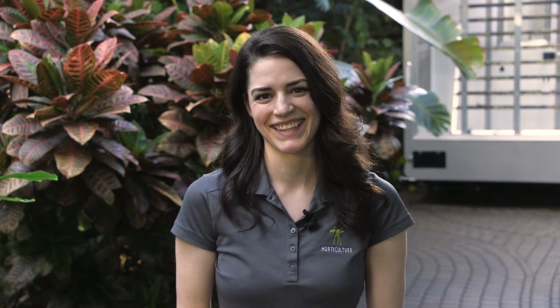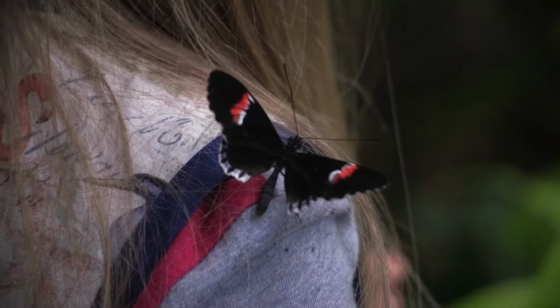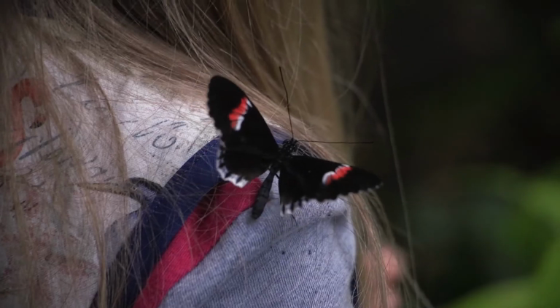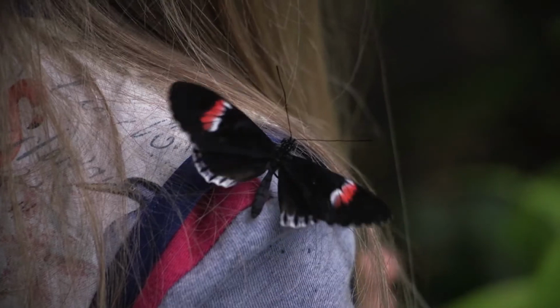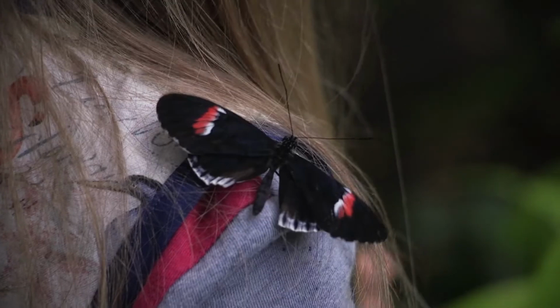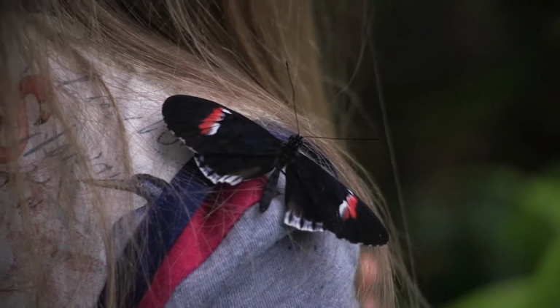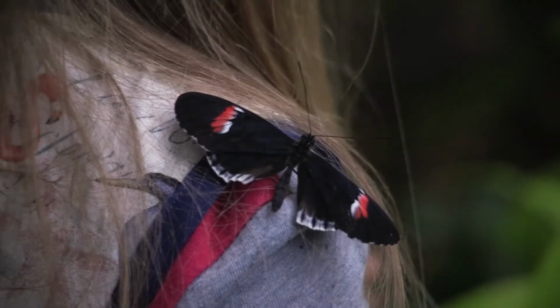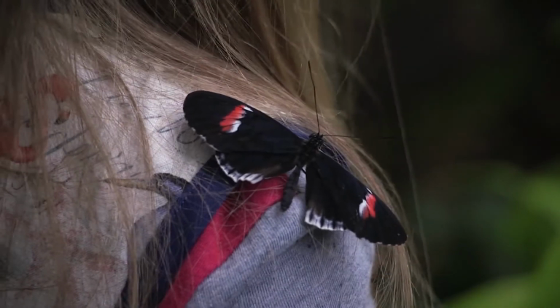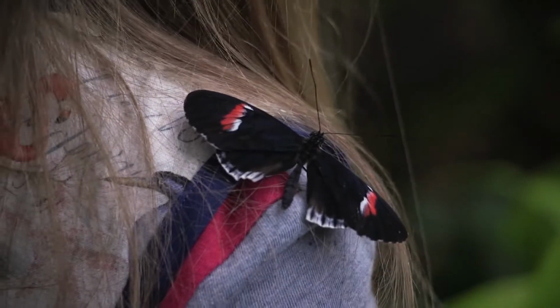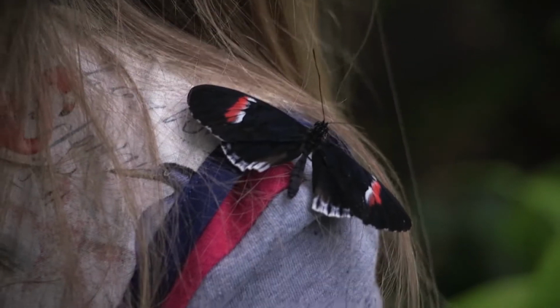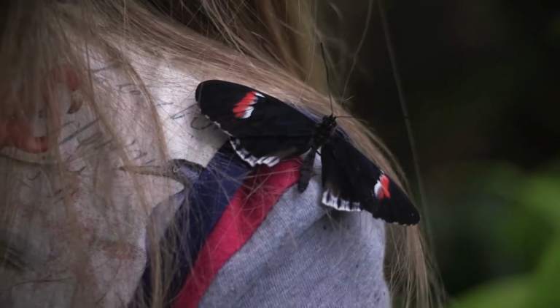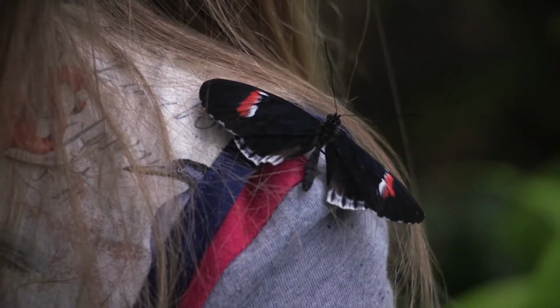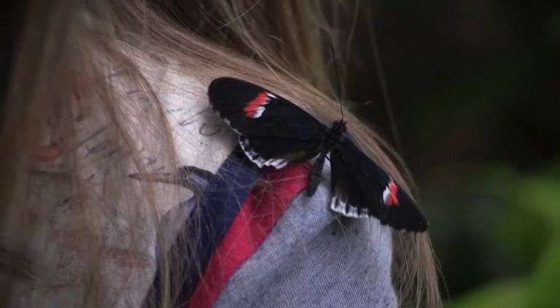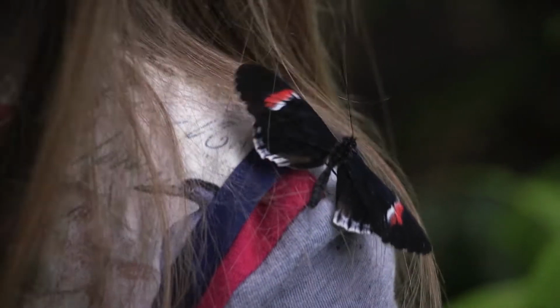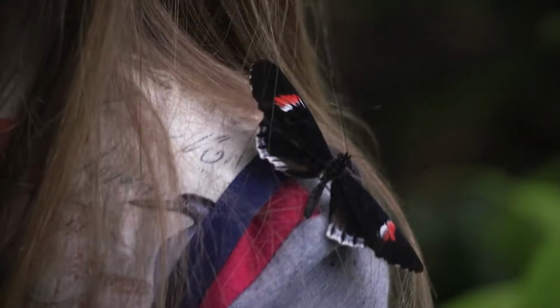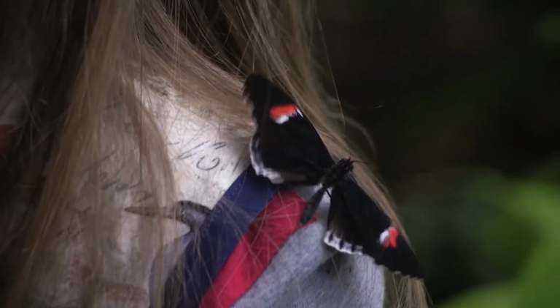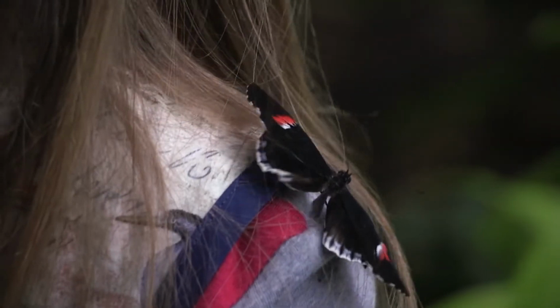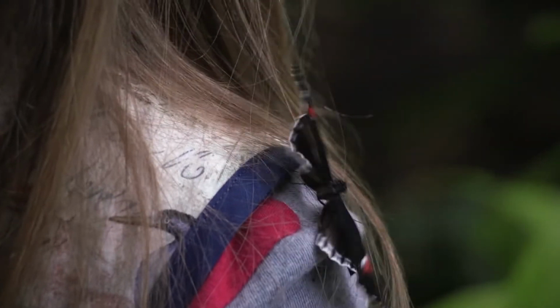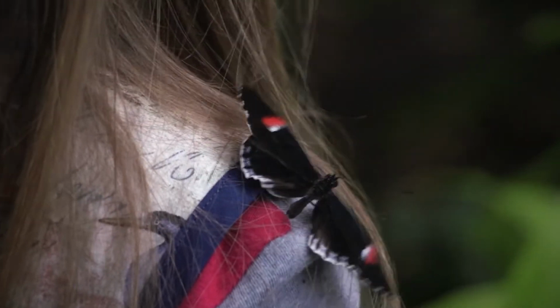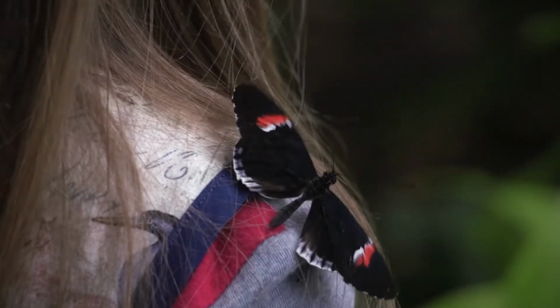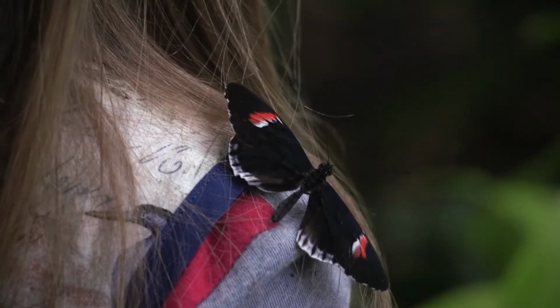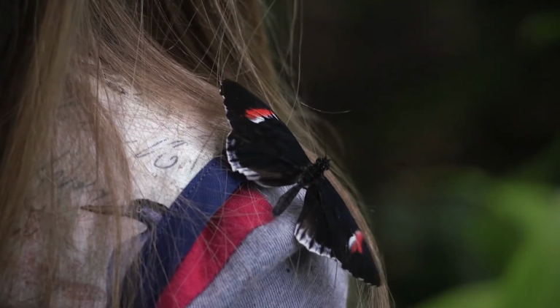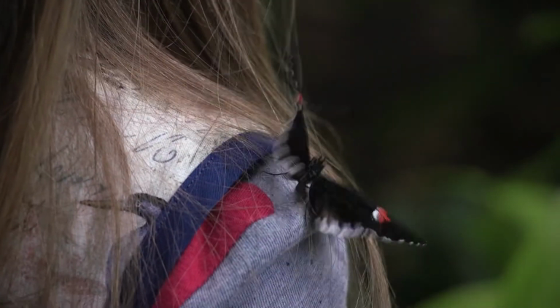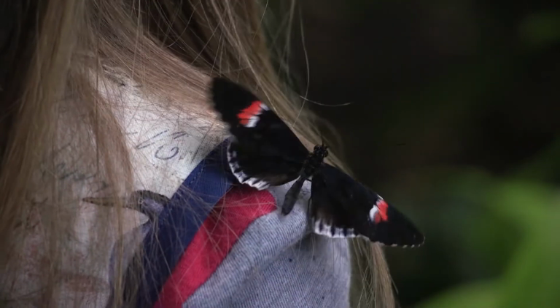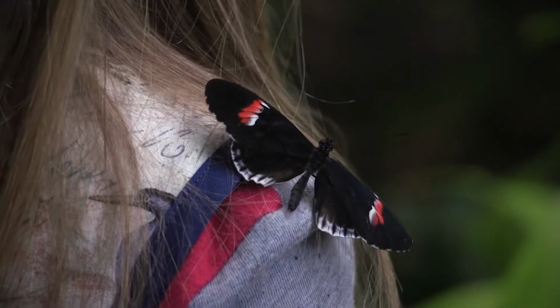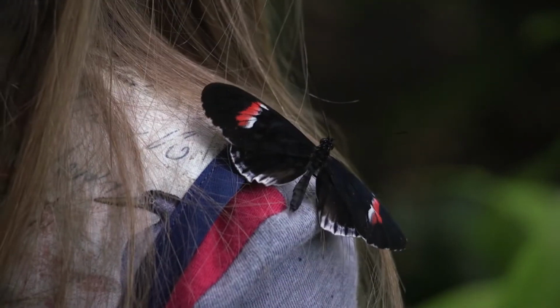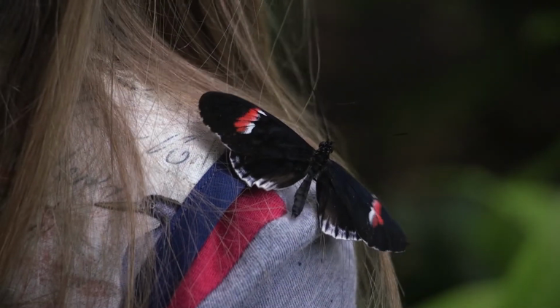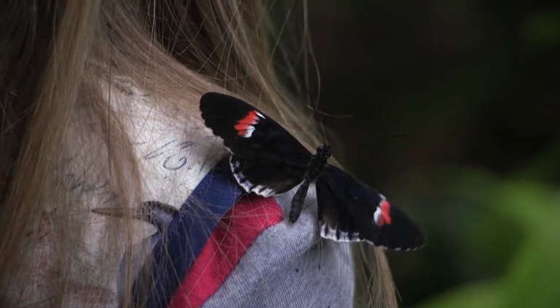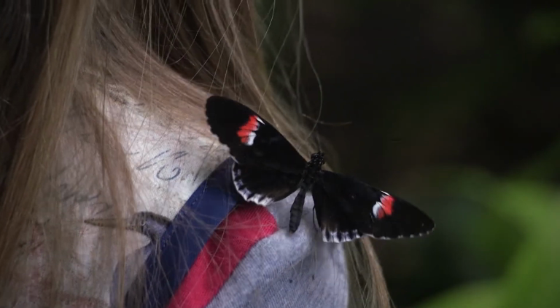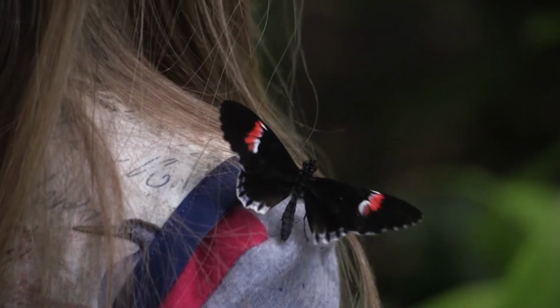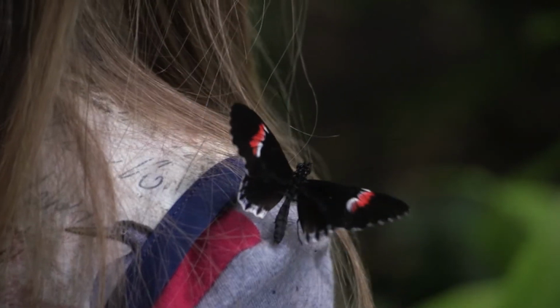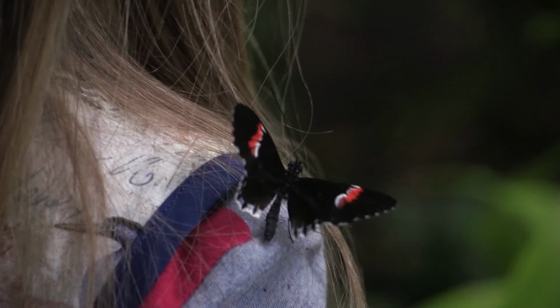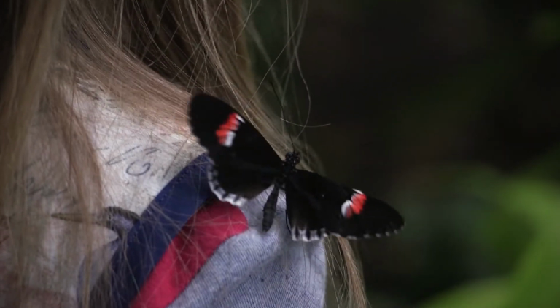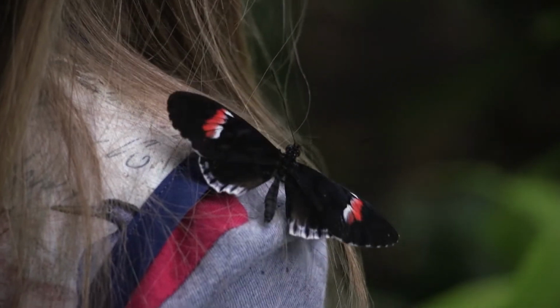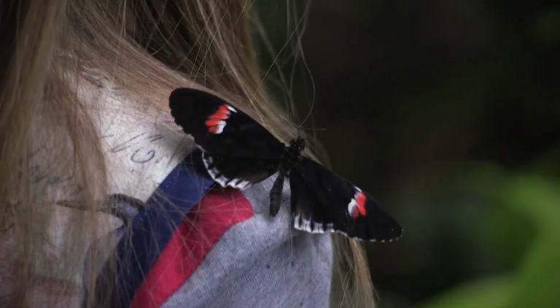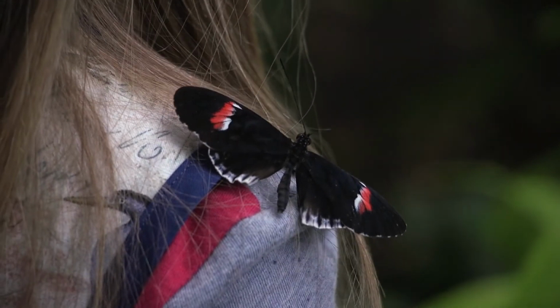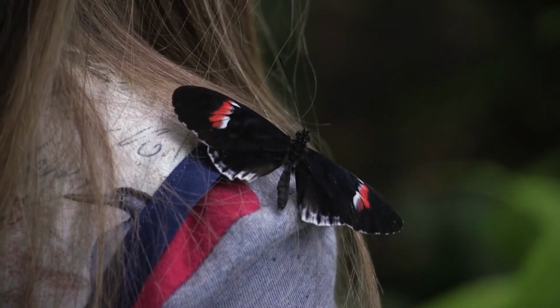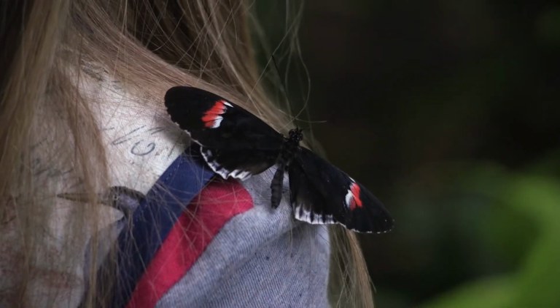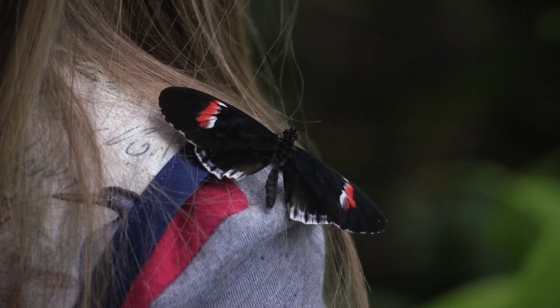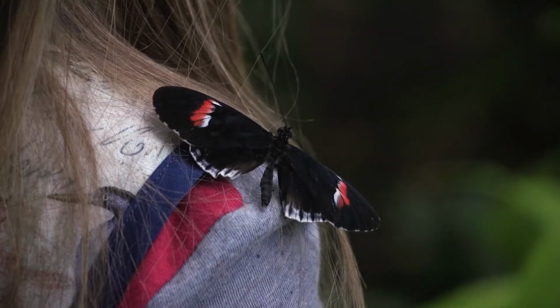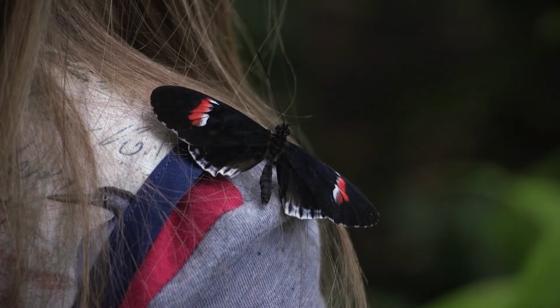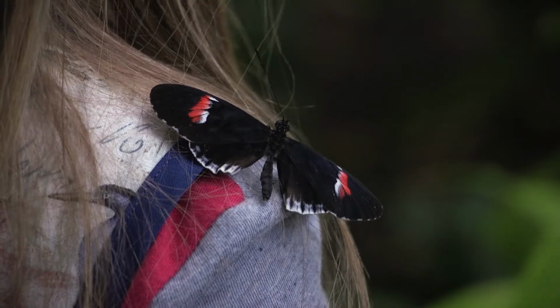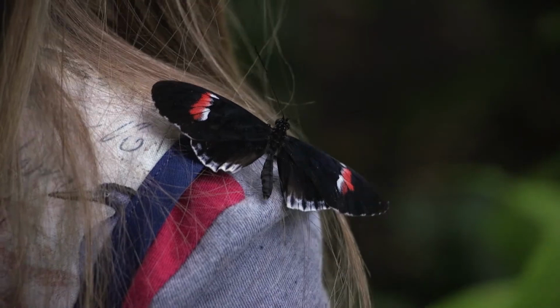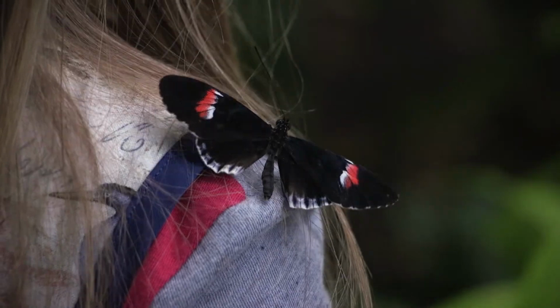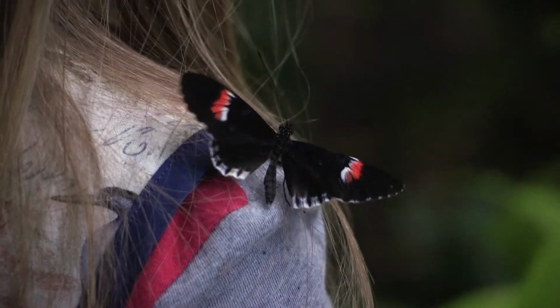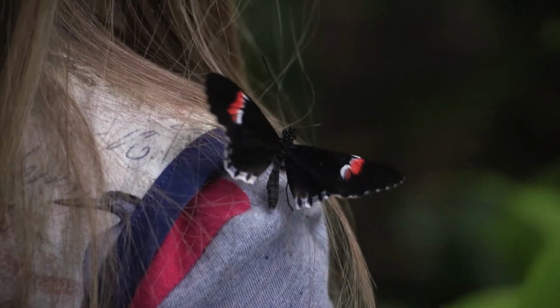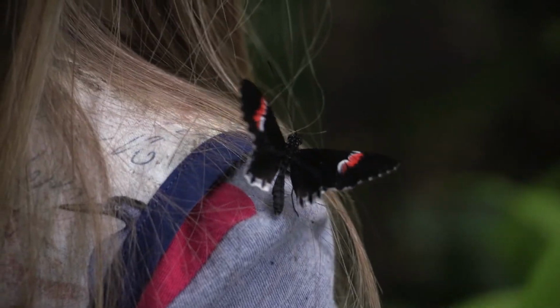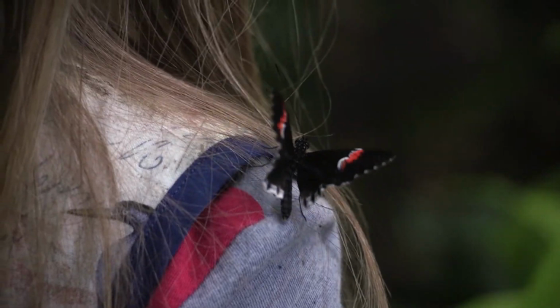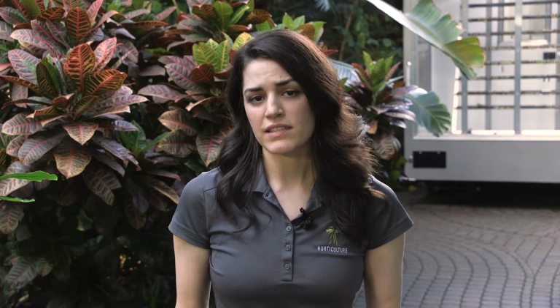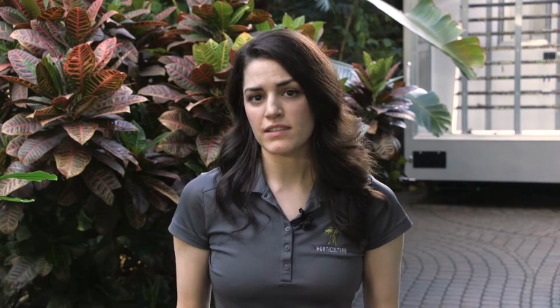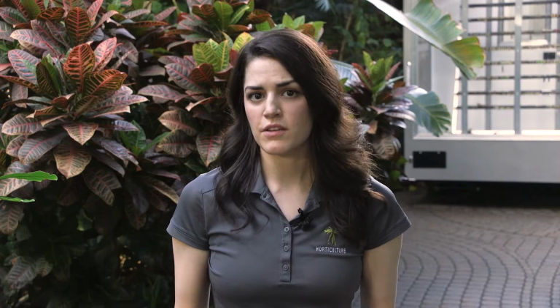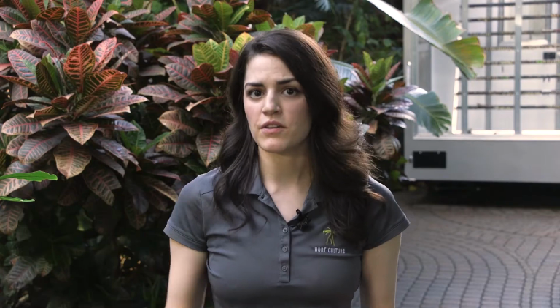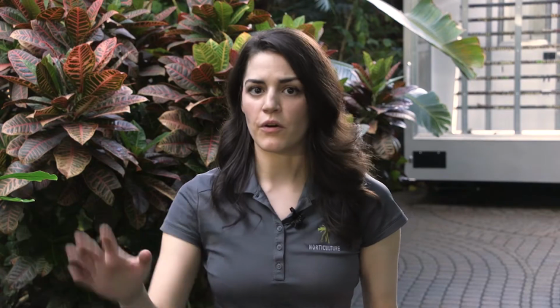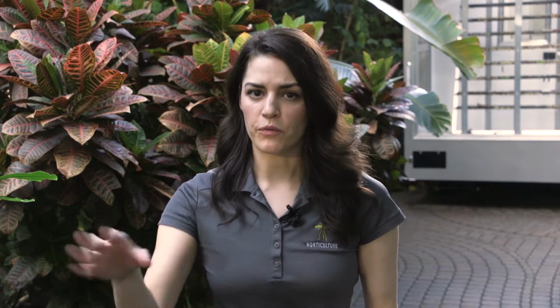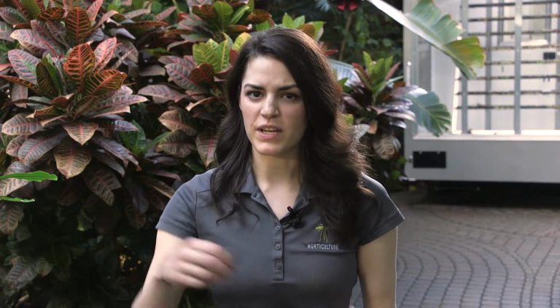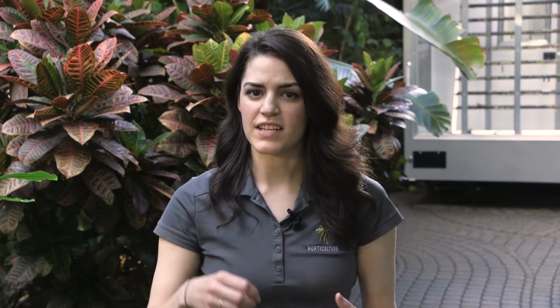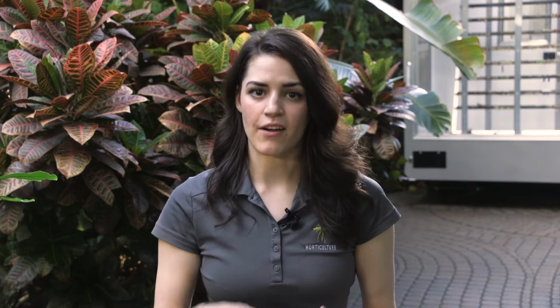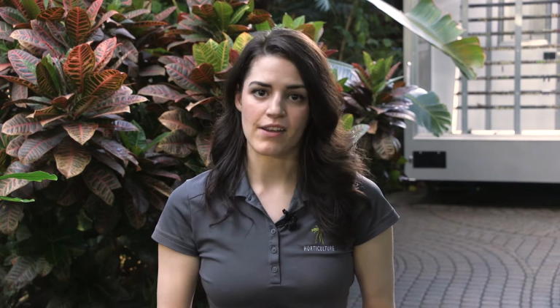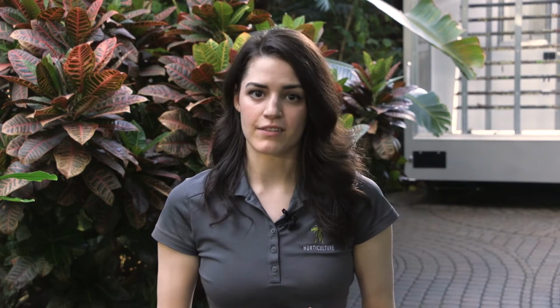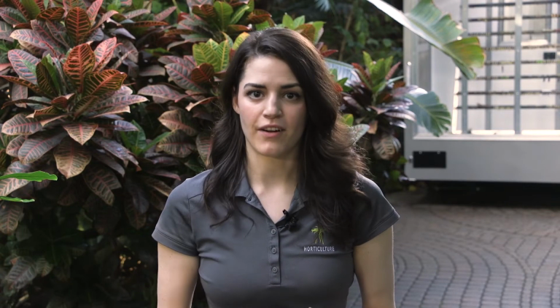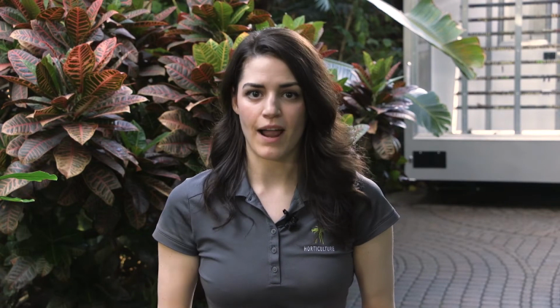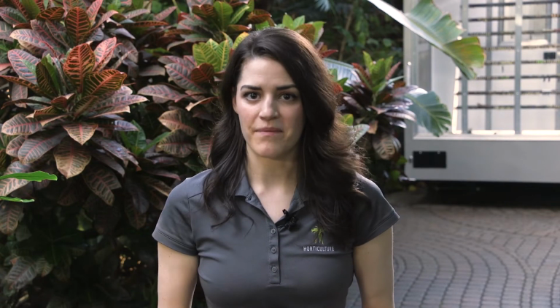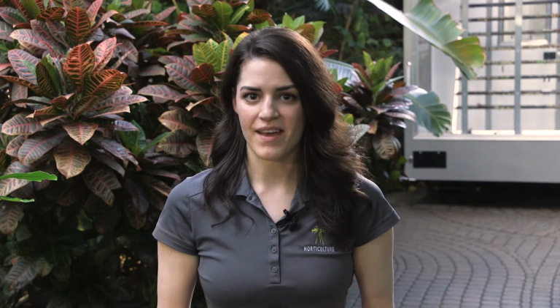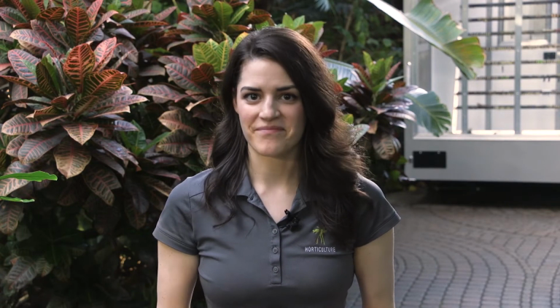The butterflies in the room might land on you, probably looking for nectar, but we do ask that you don't reach out and grab them.